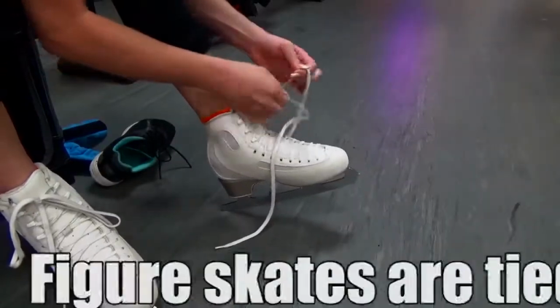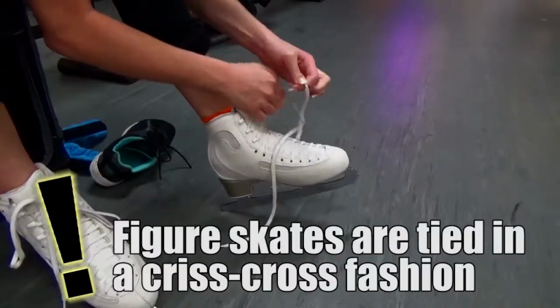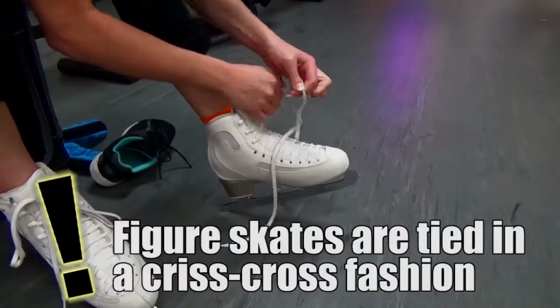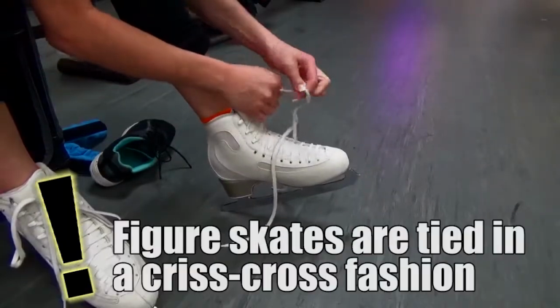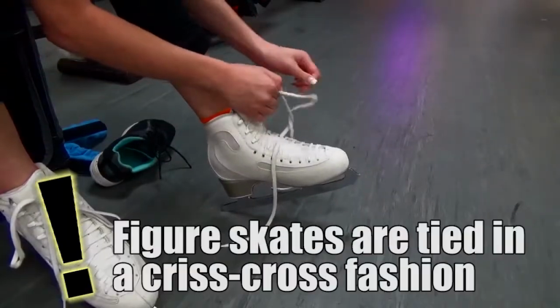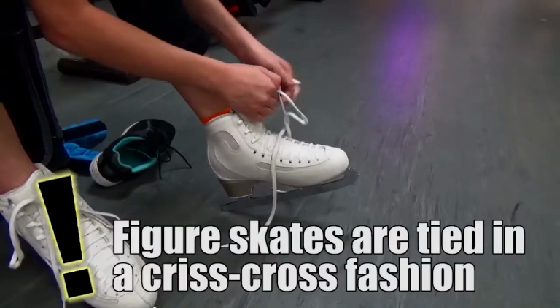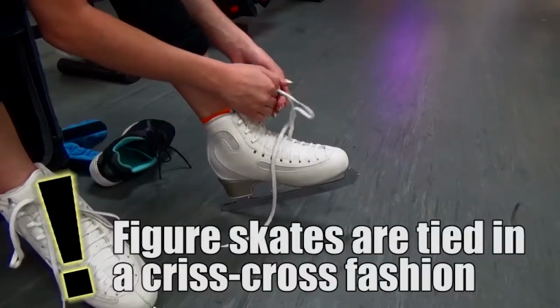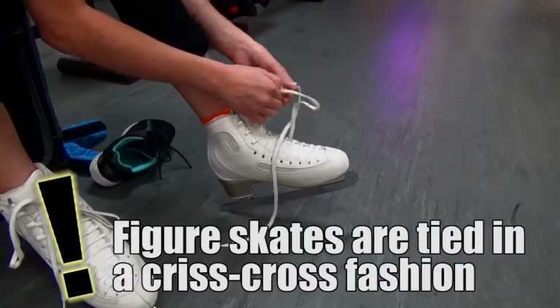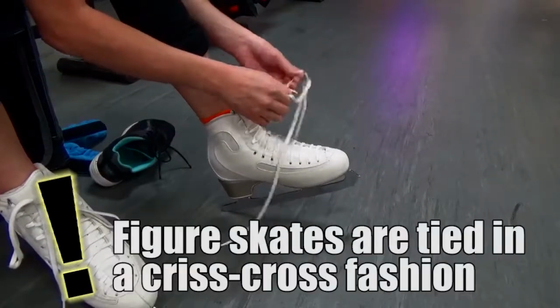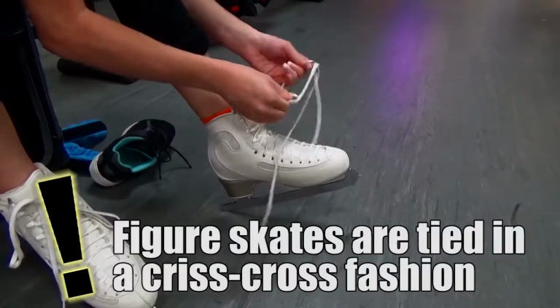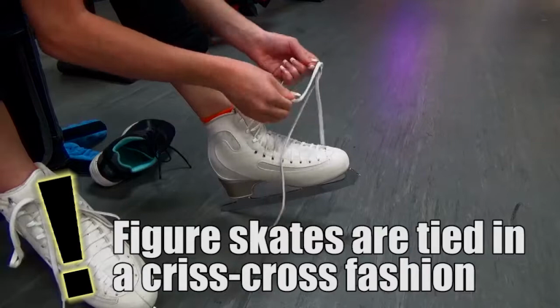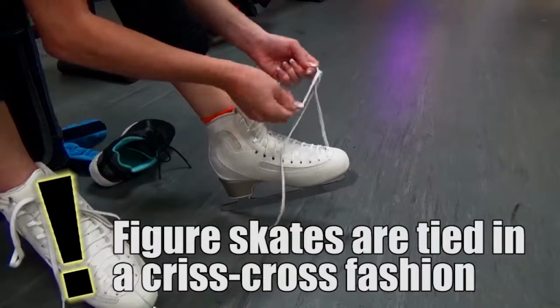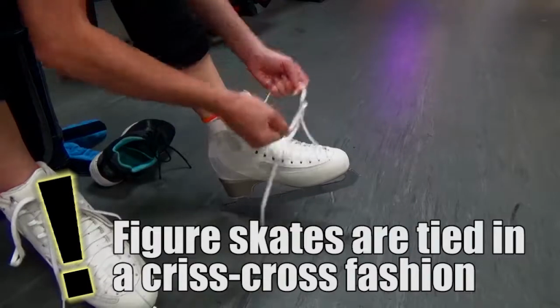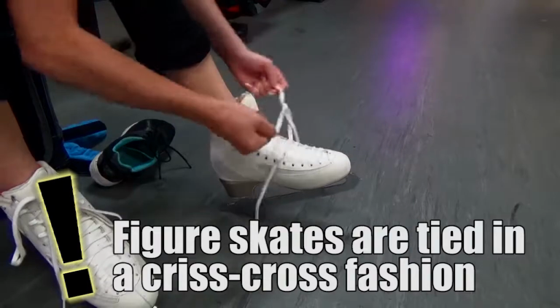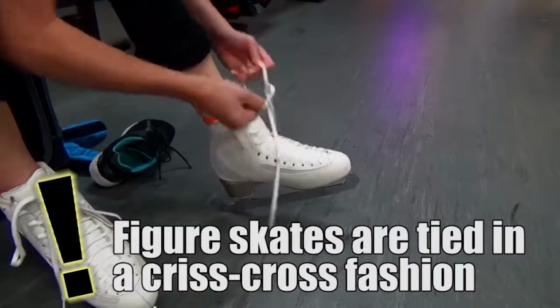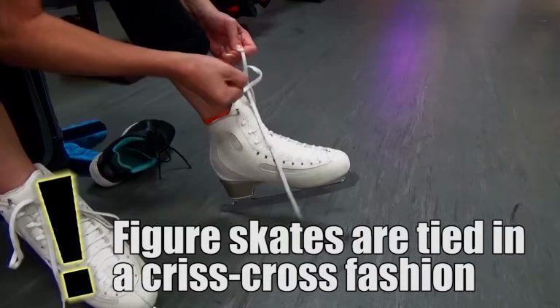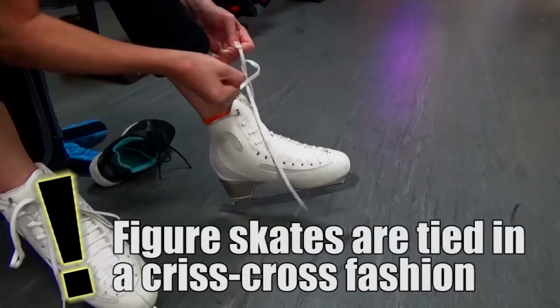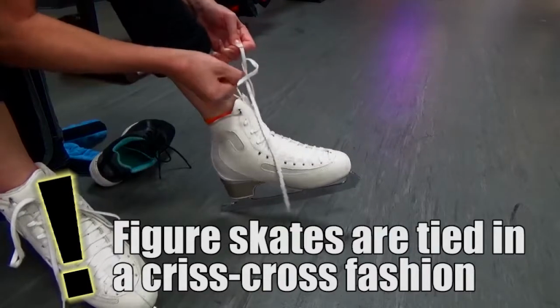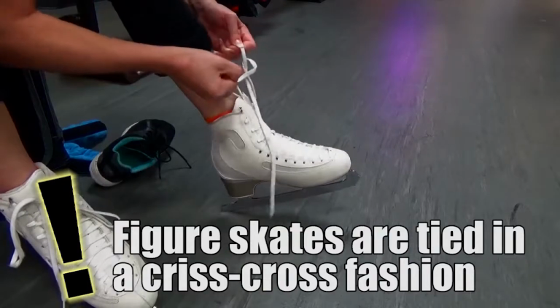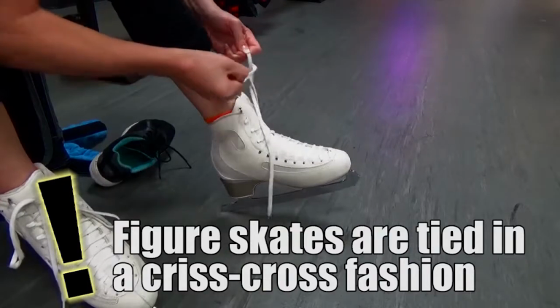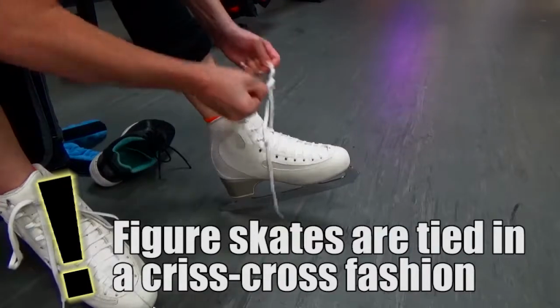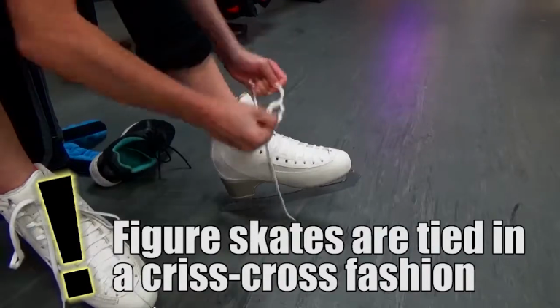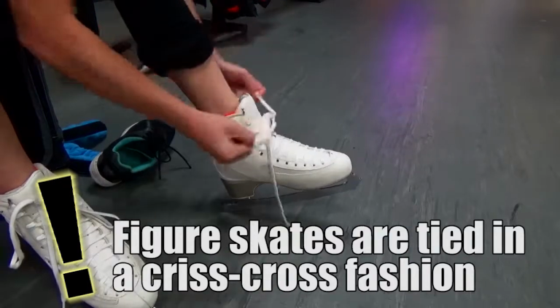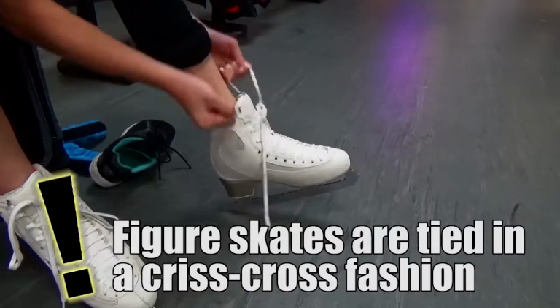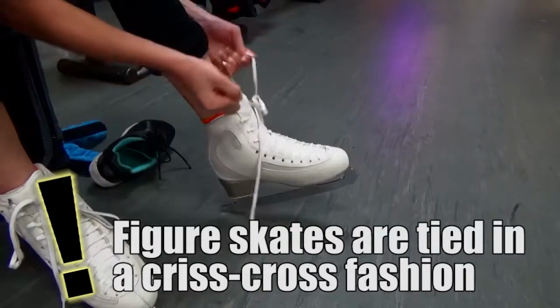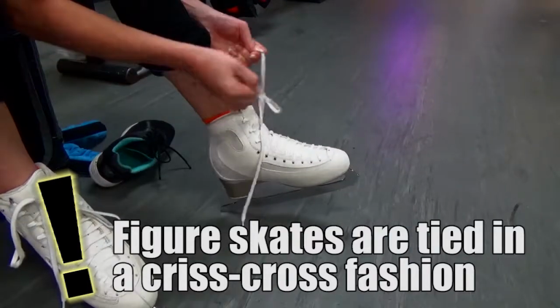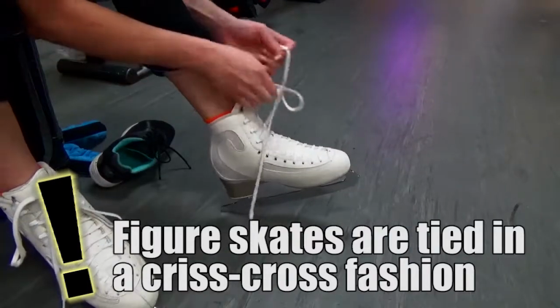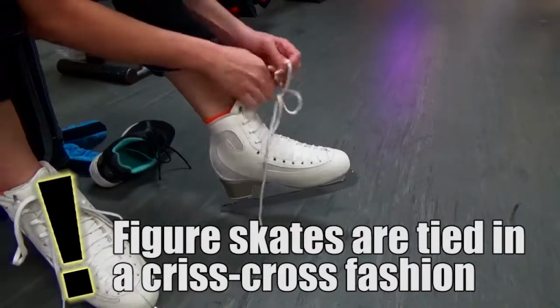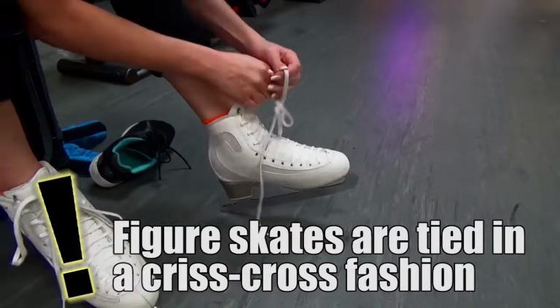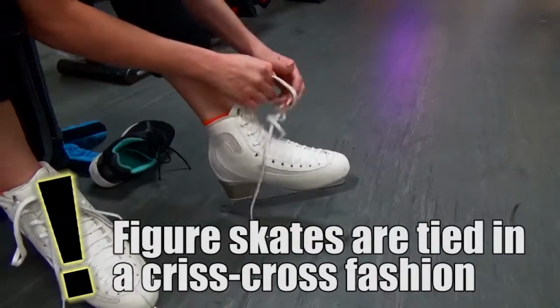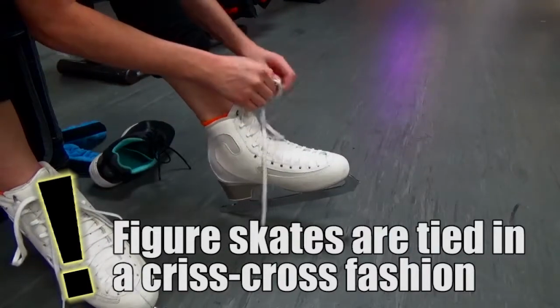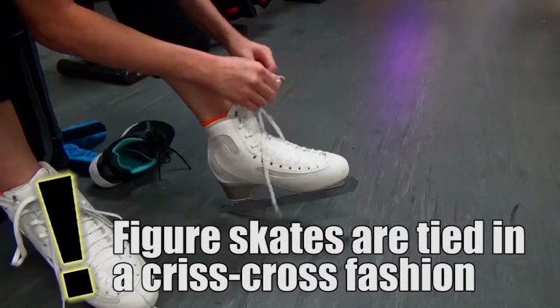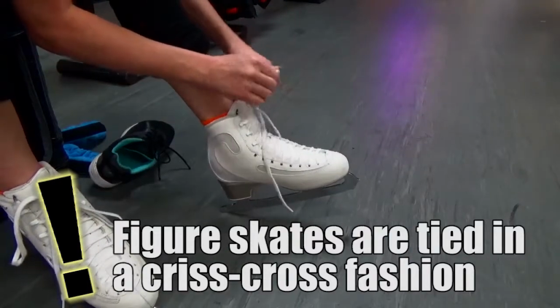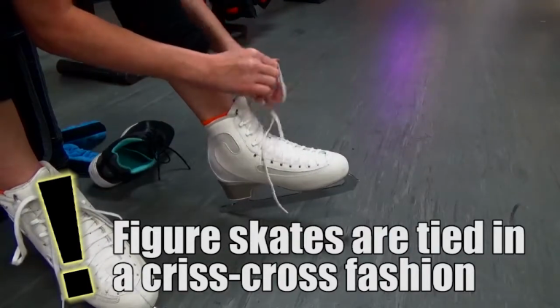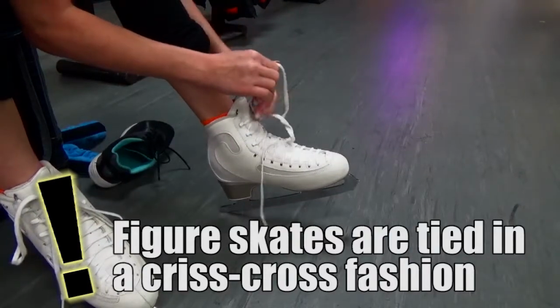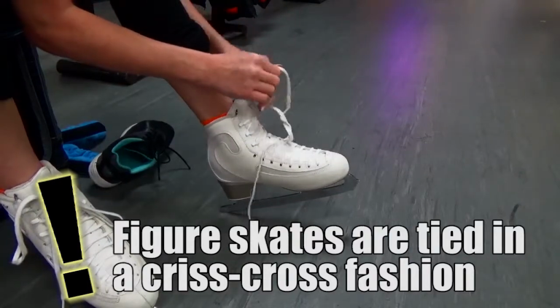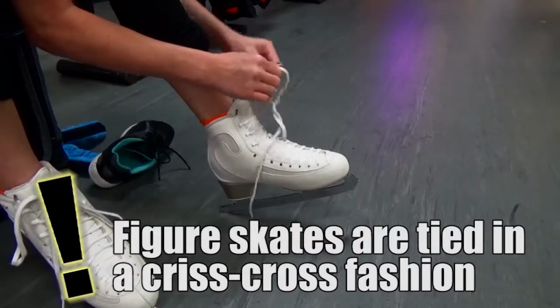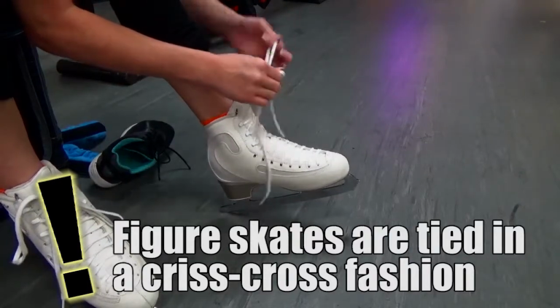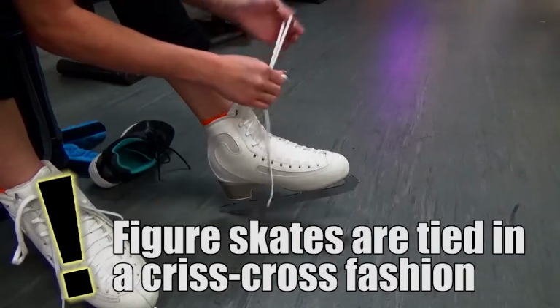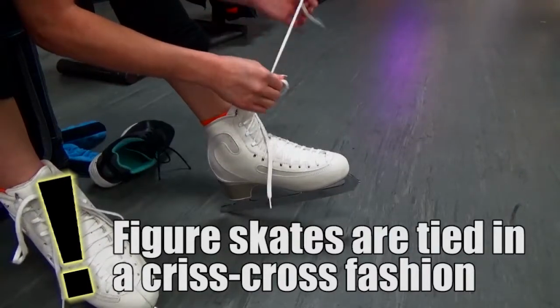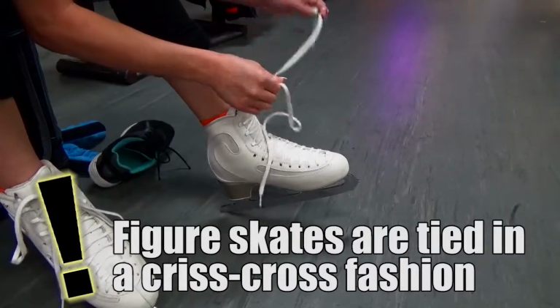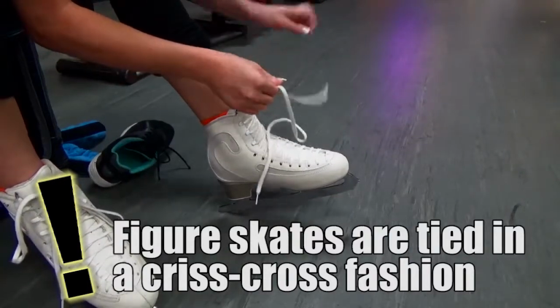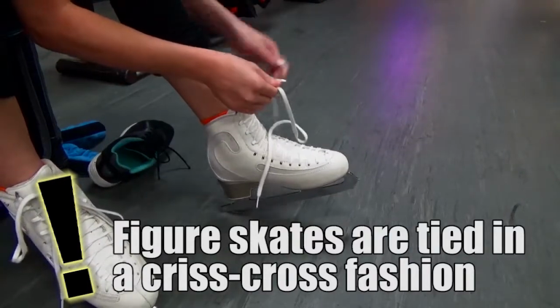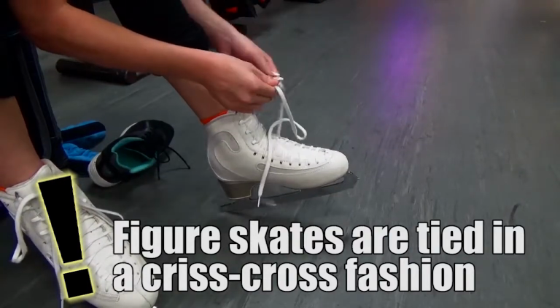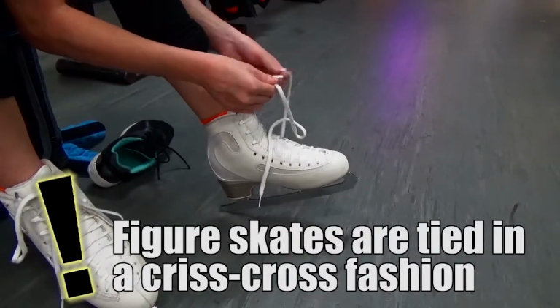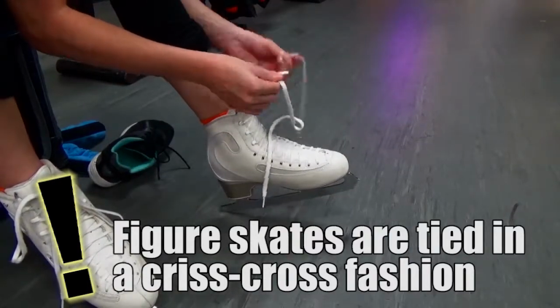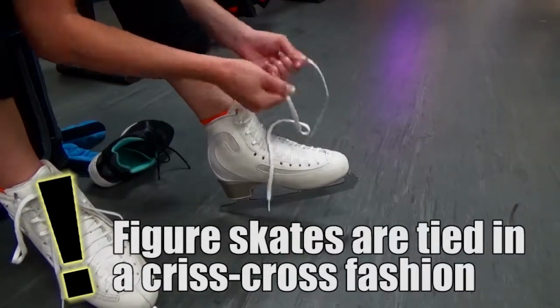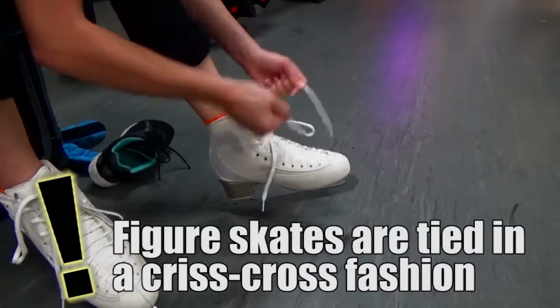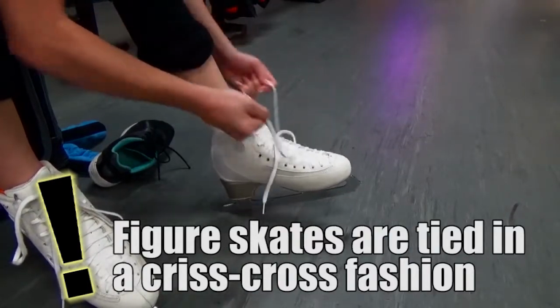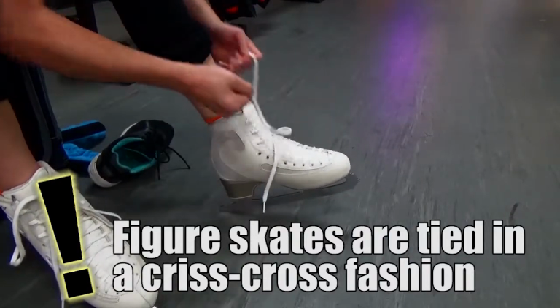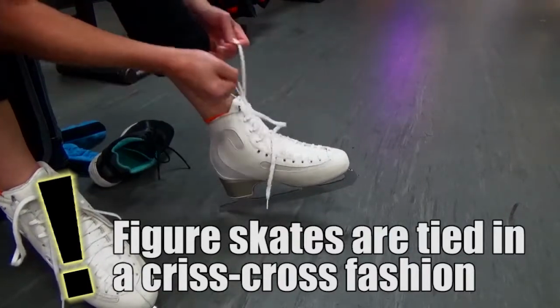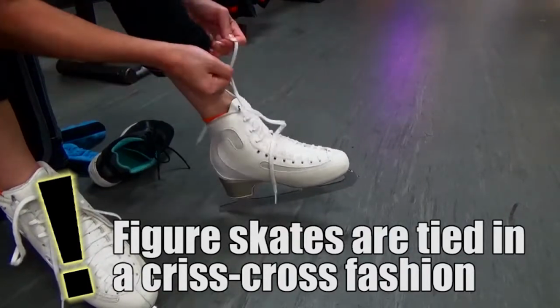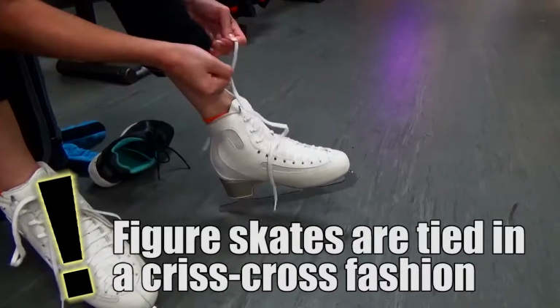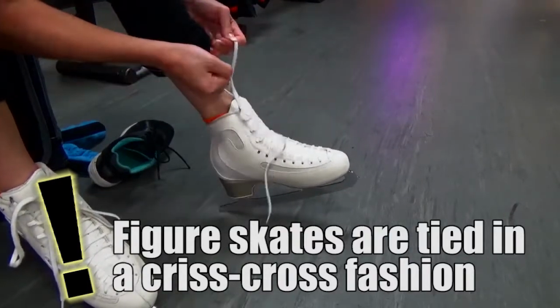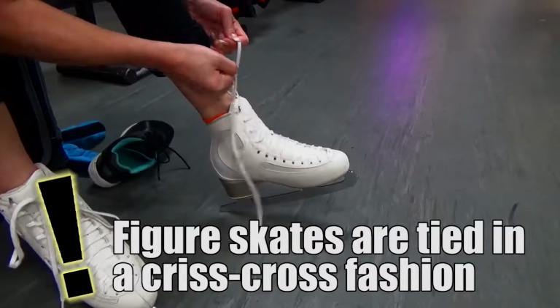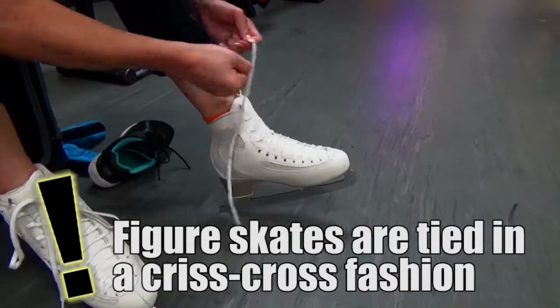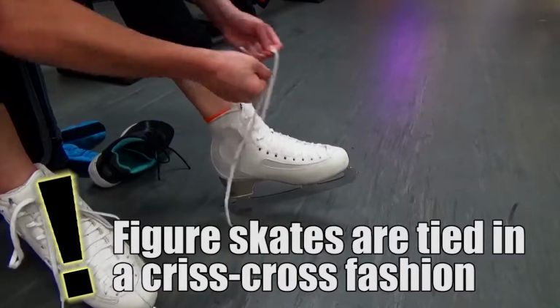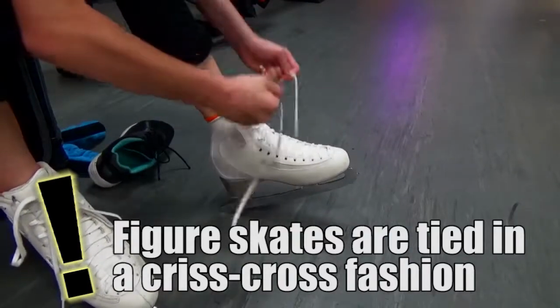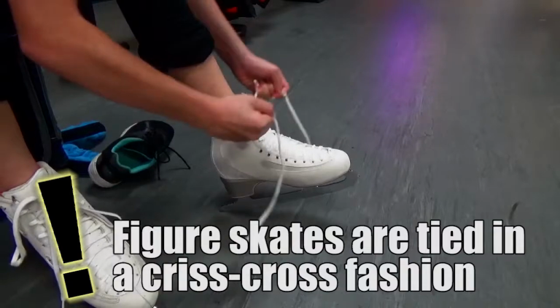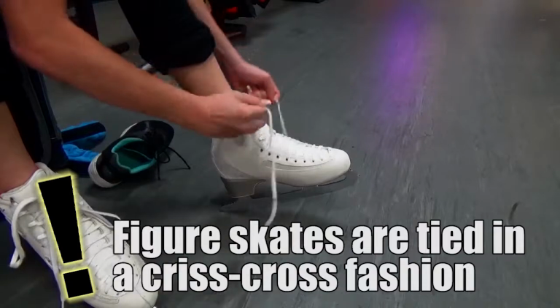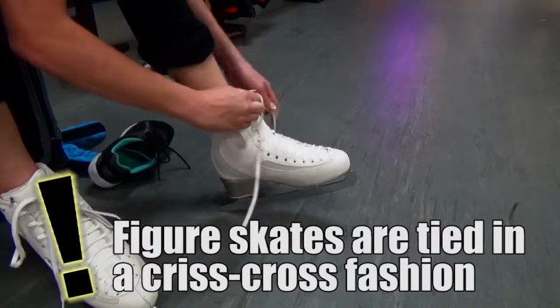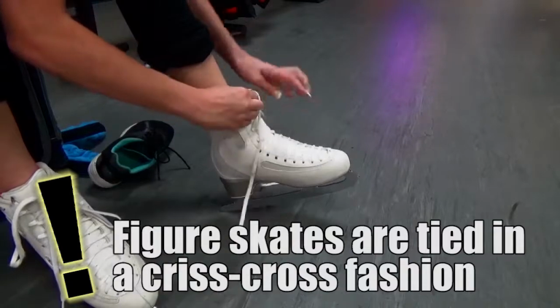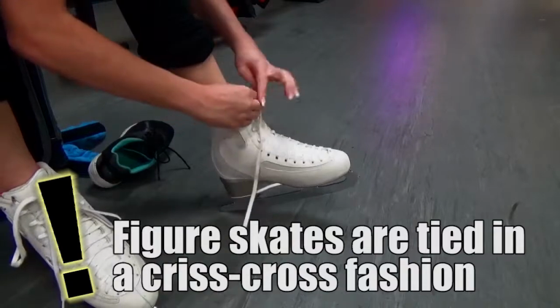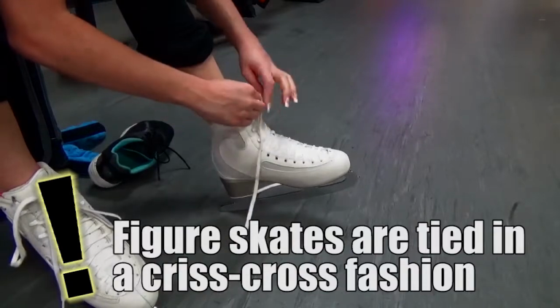With figure skates, make sure that you tie them all the way to the top, including loops and hooks, by tying them in a crisscross fashion.